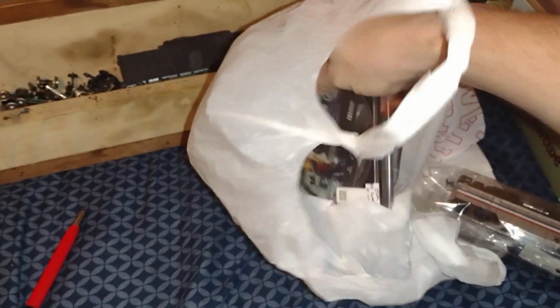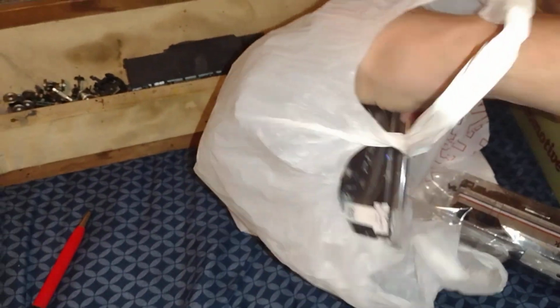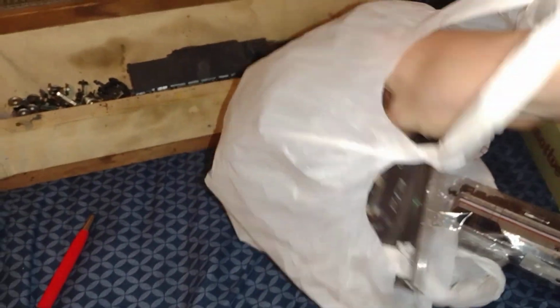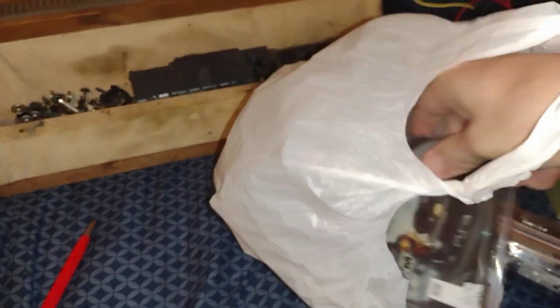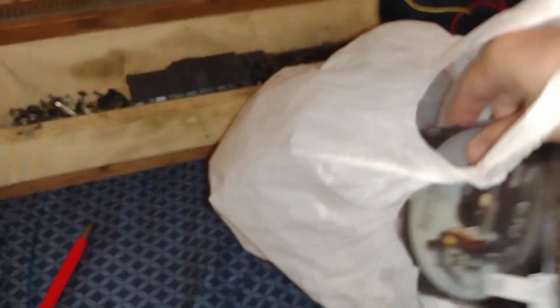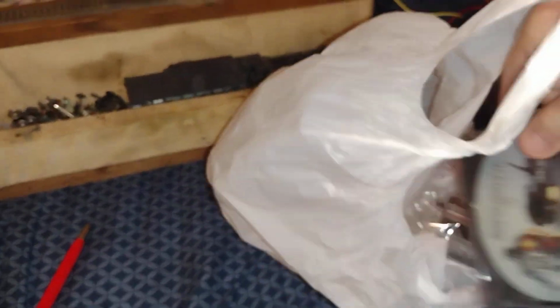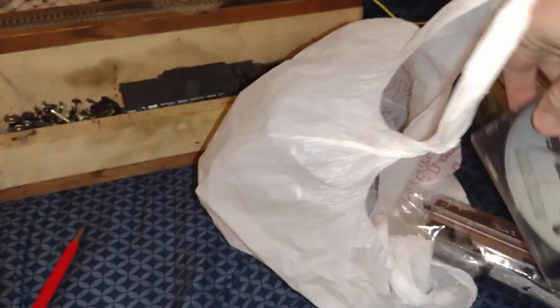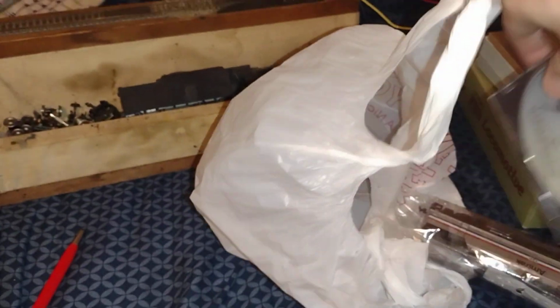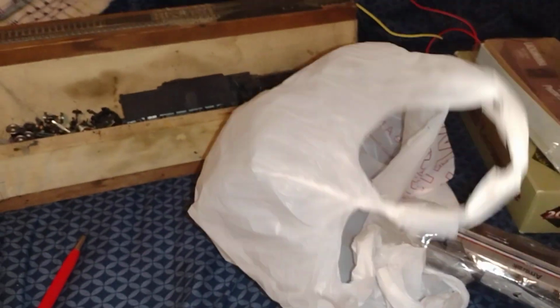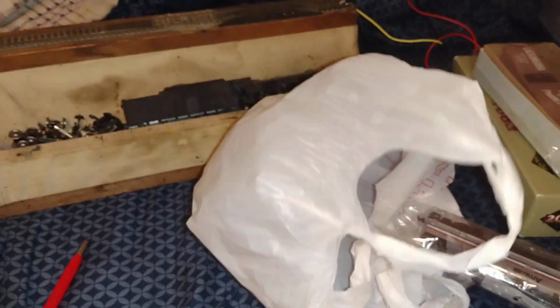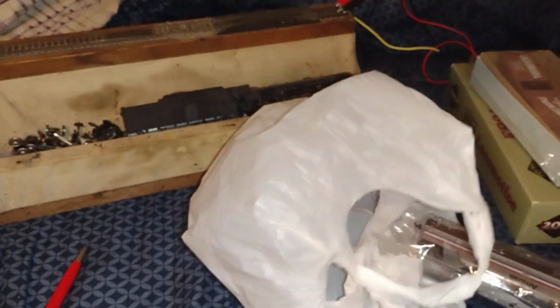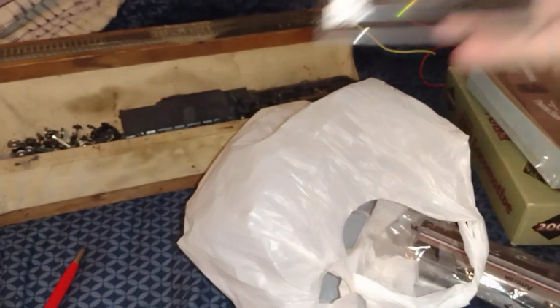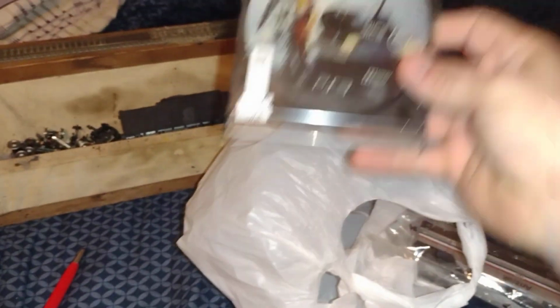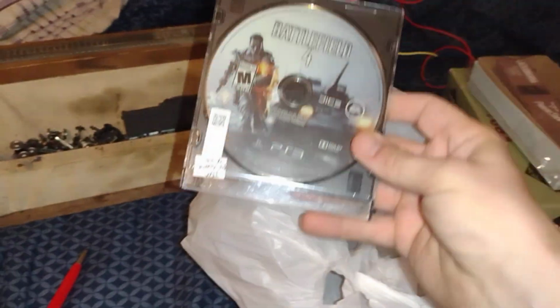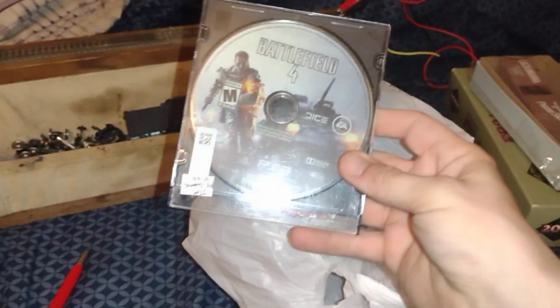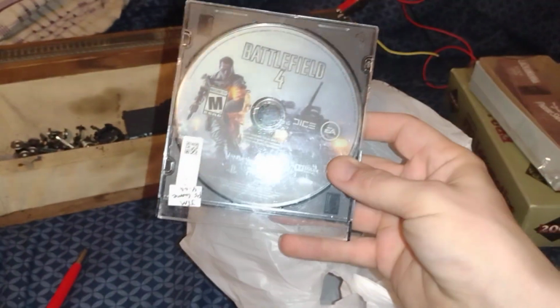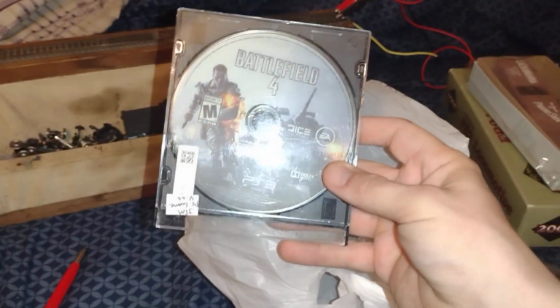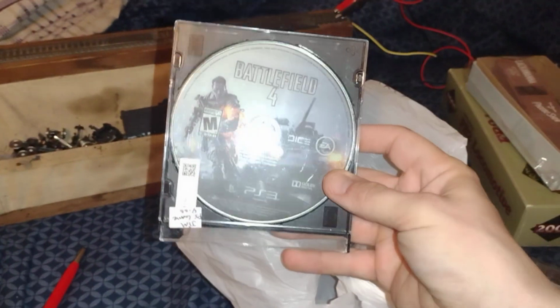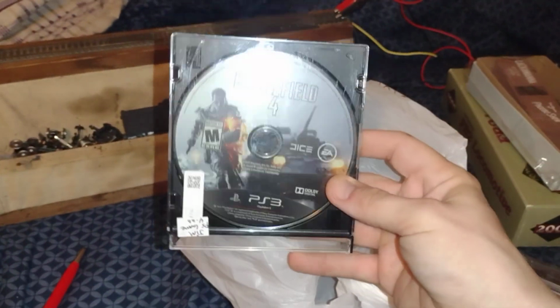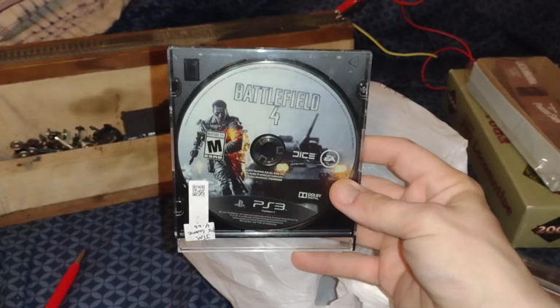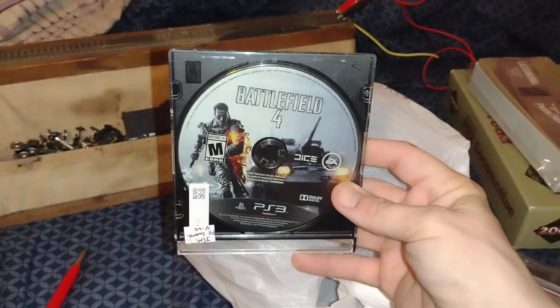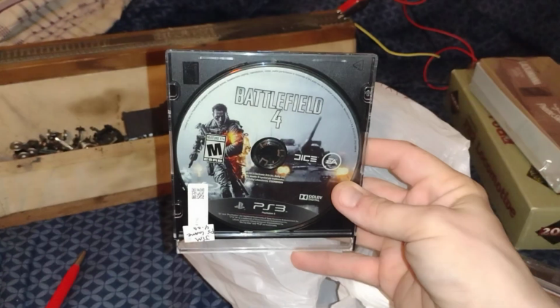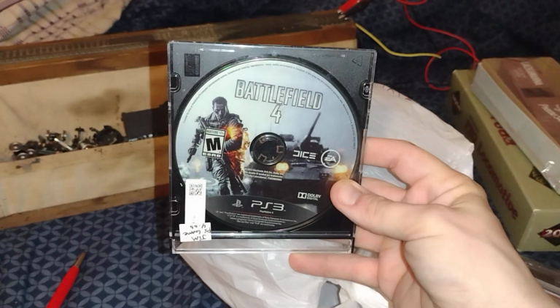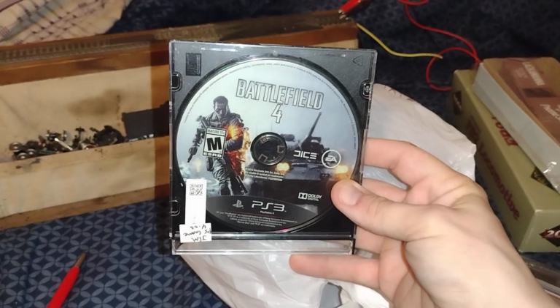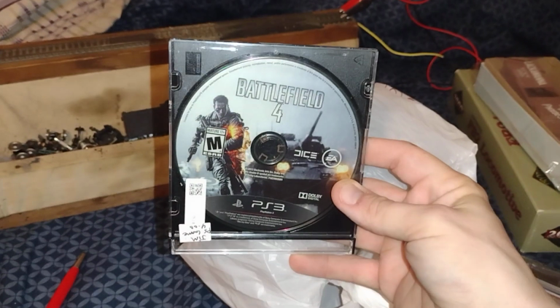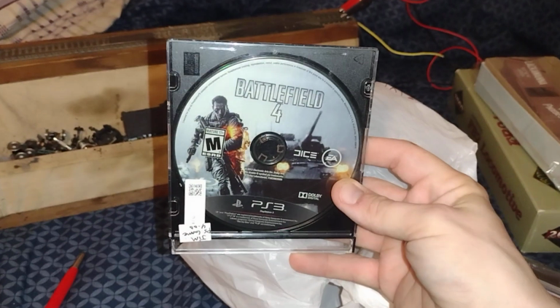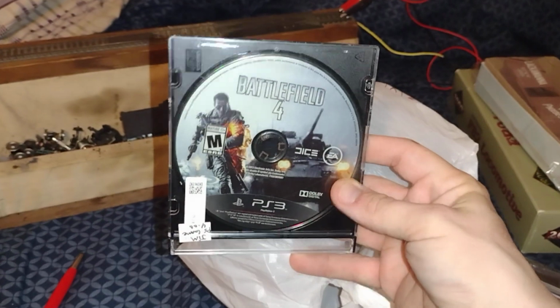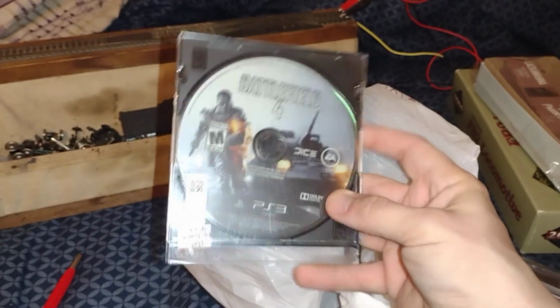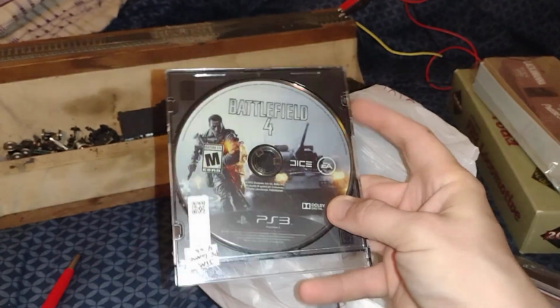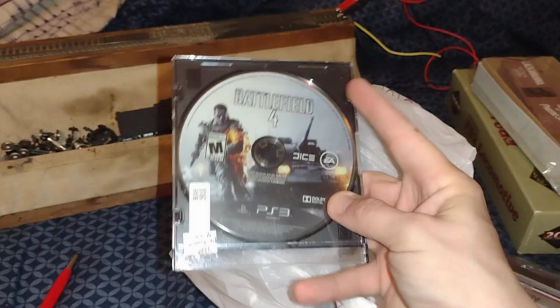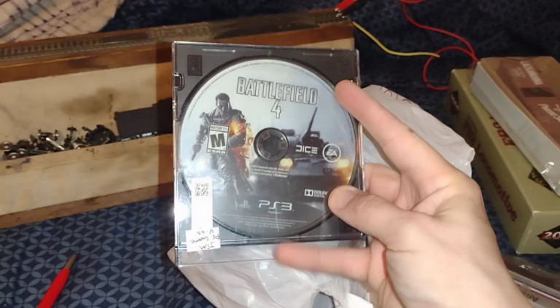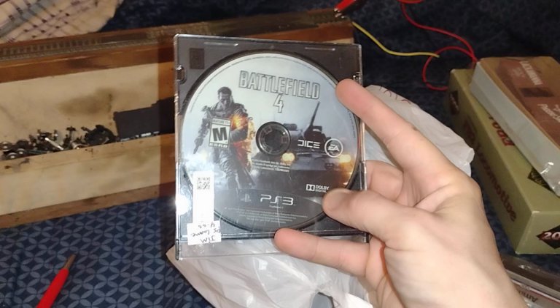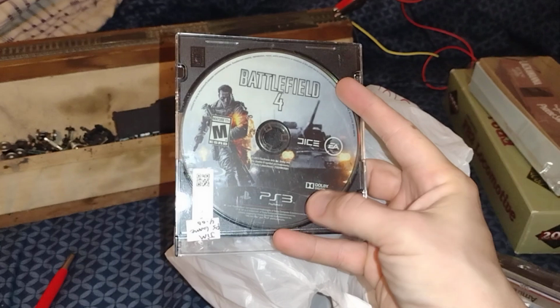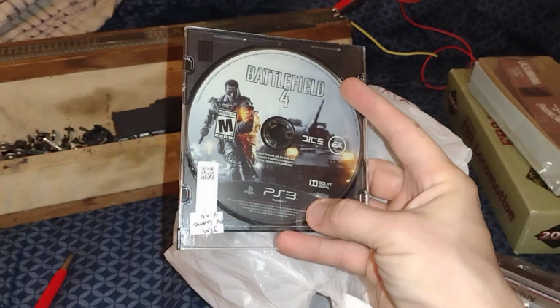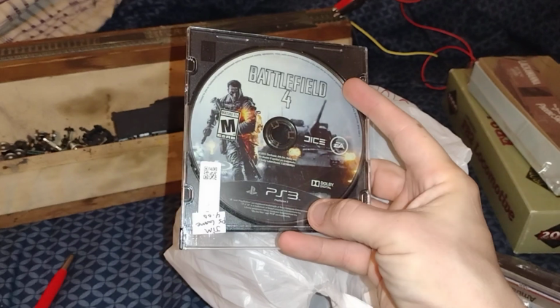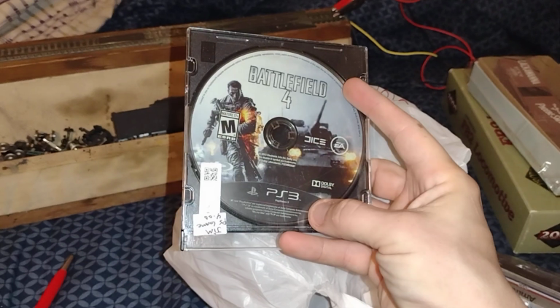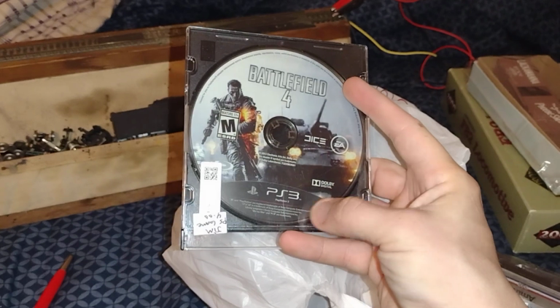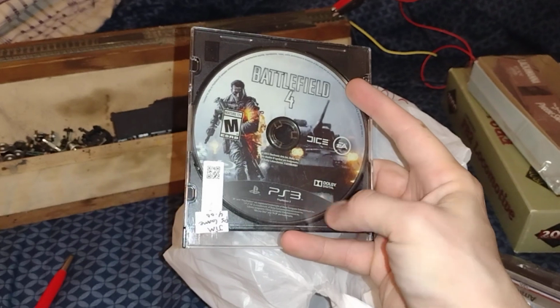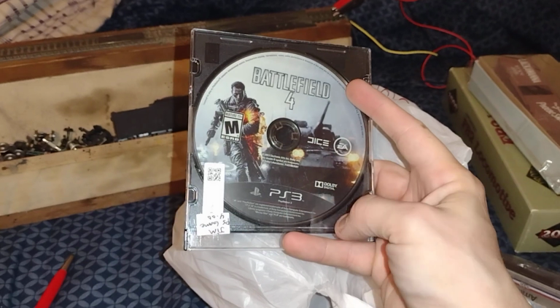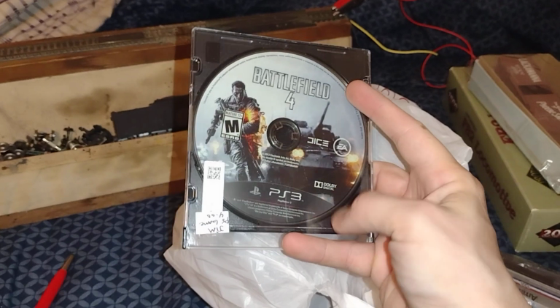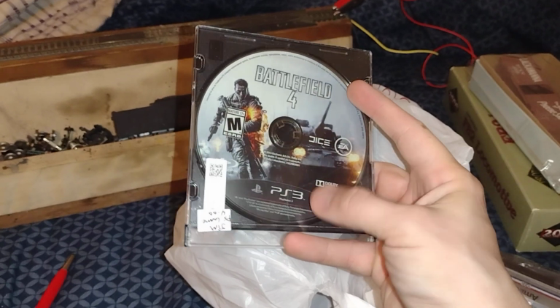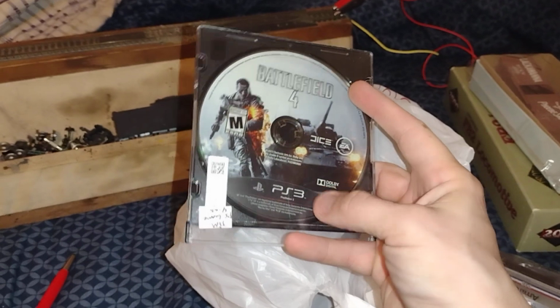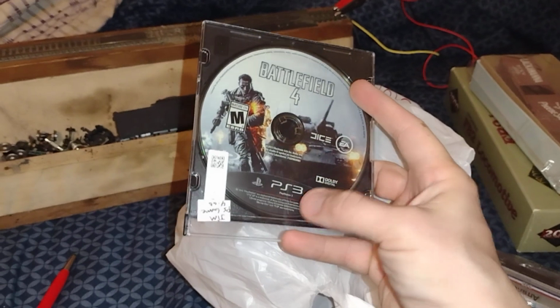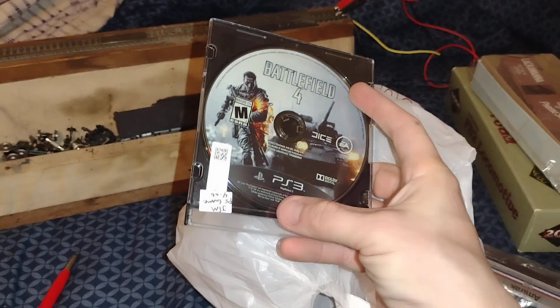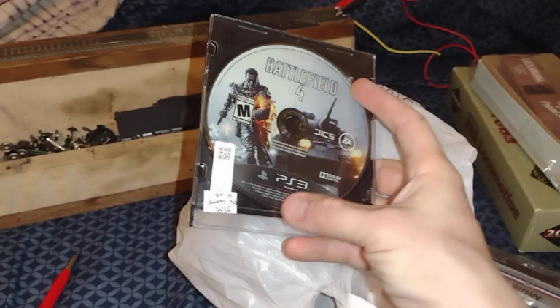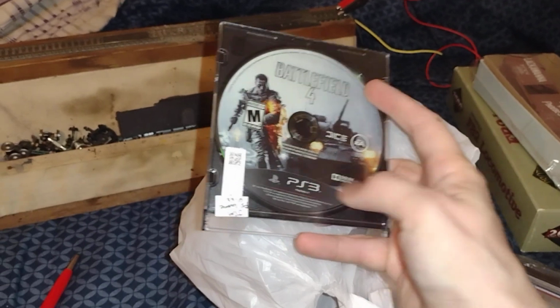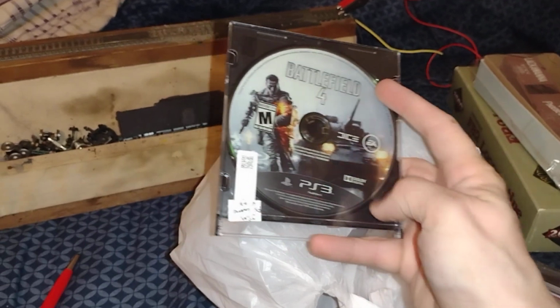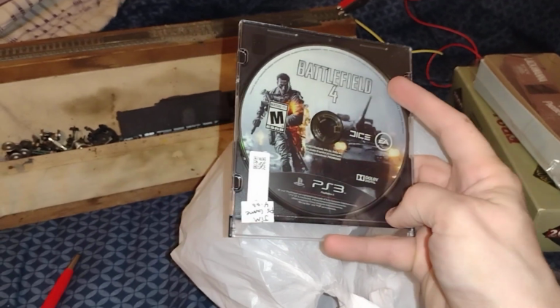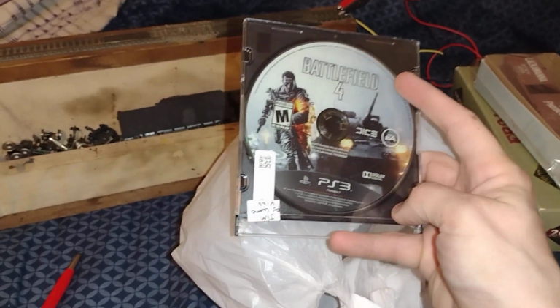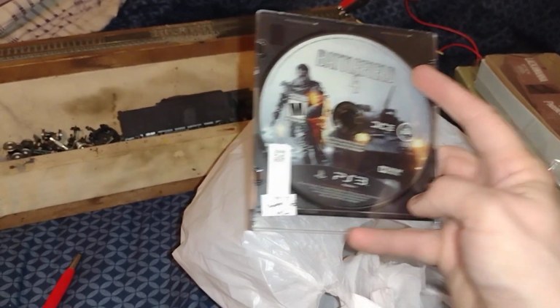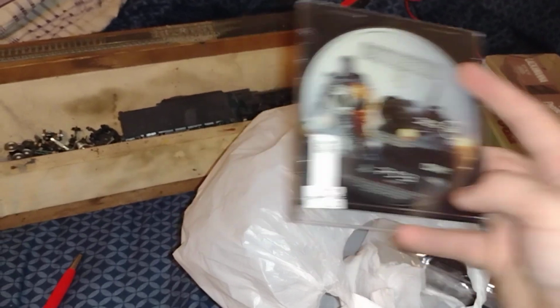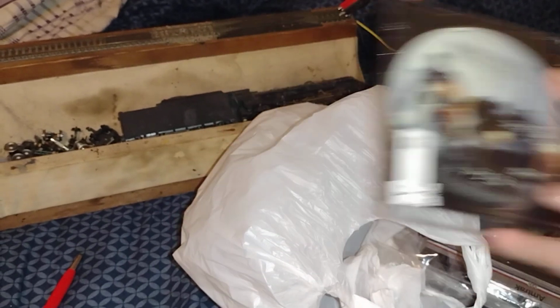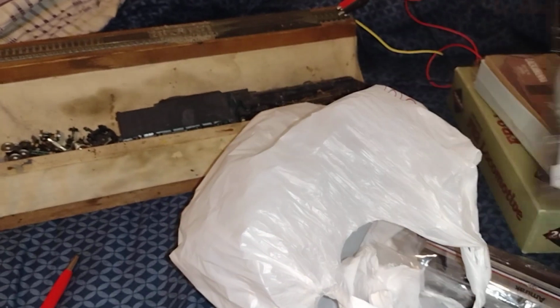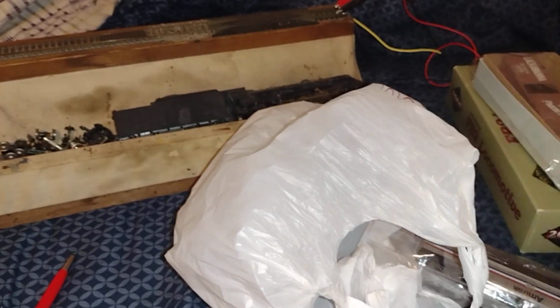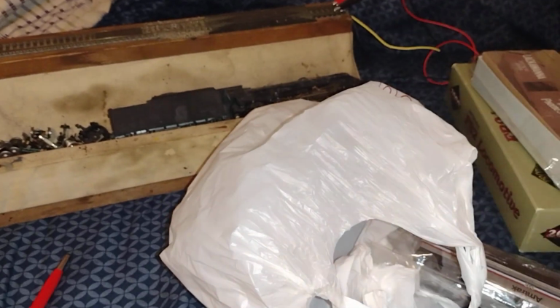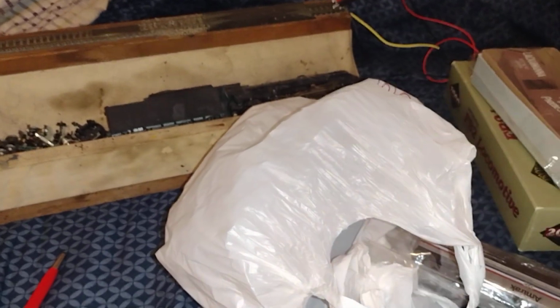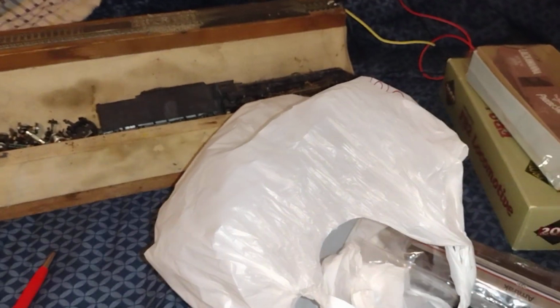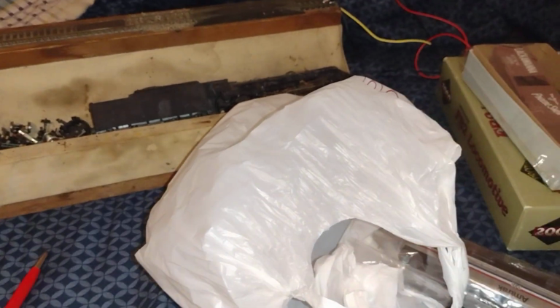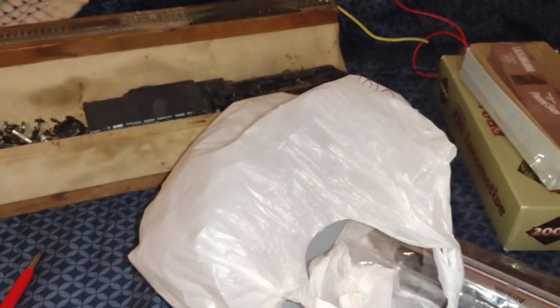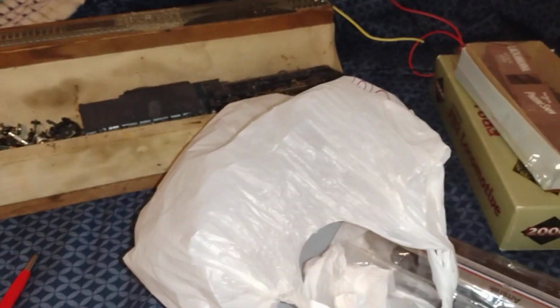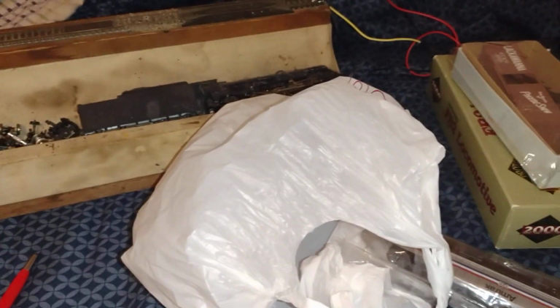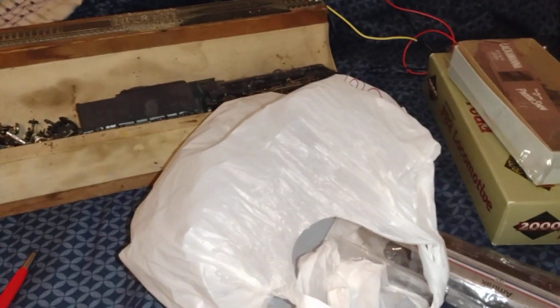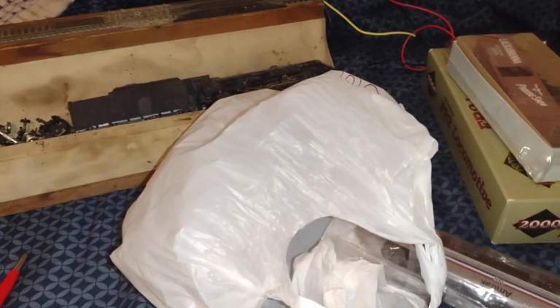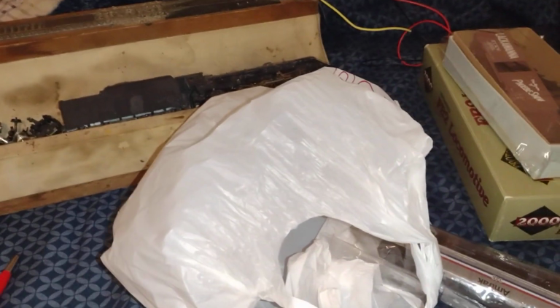This is a video game — Battlefield 4 for PS3. I got it for like $4, figured why not.